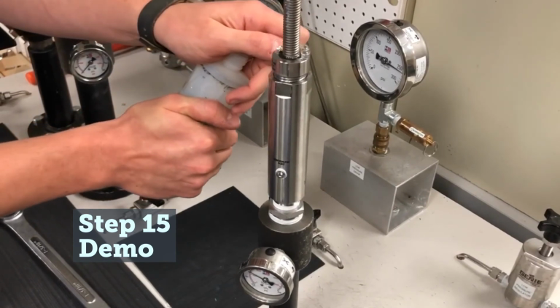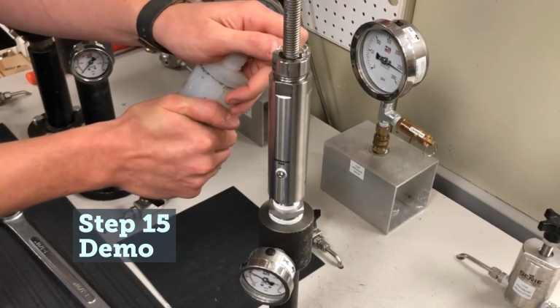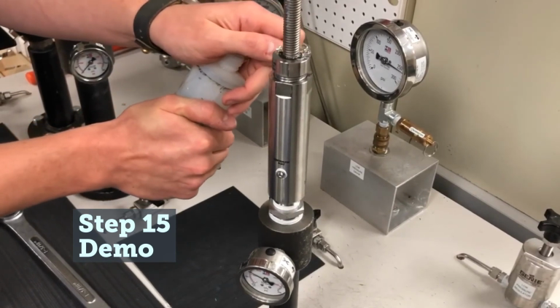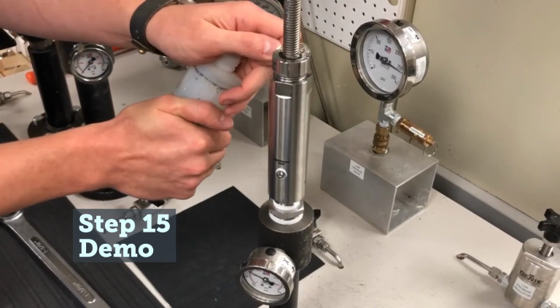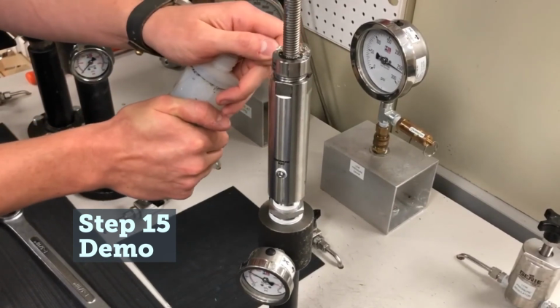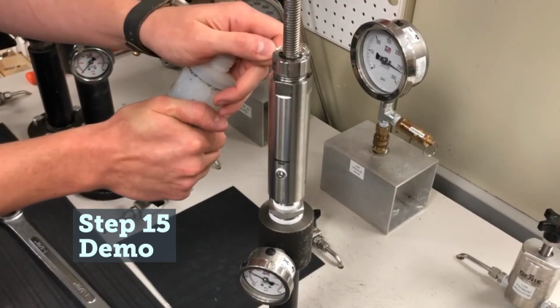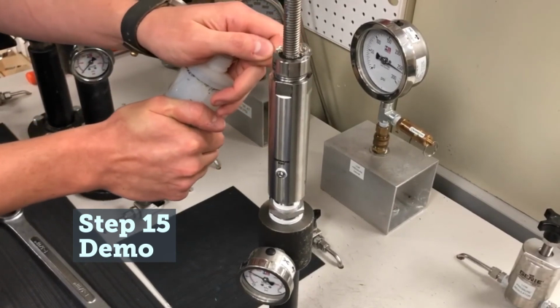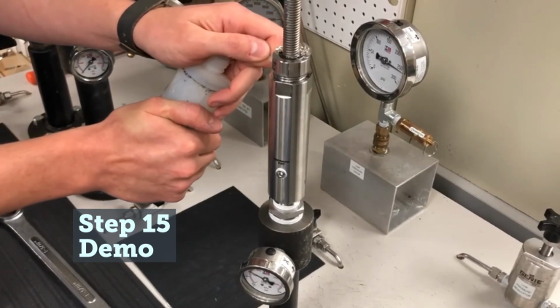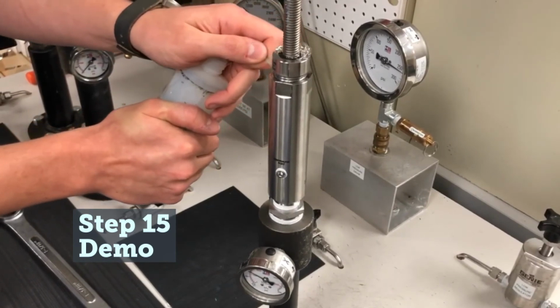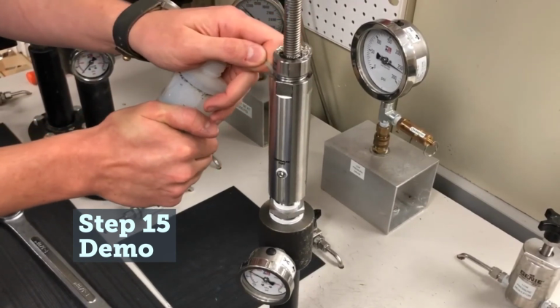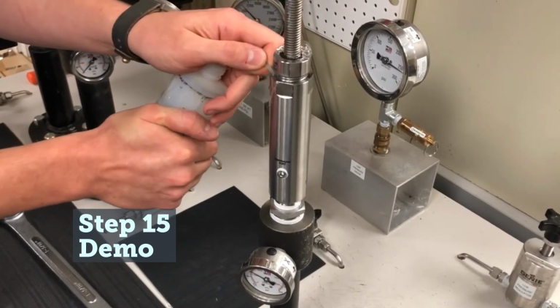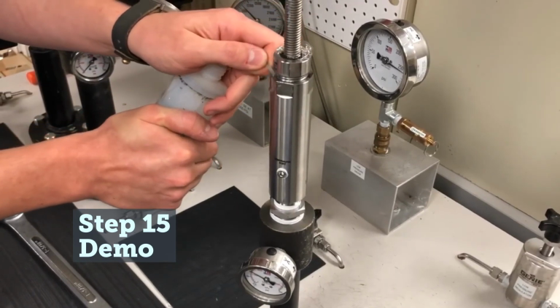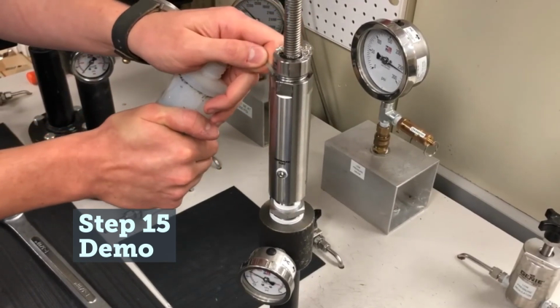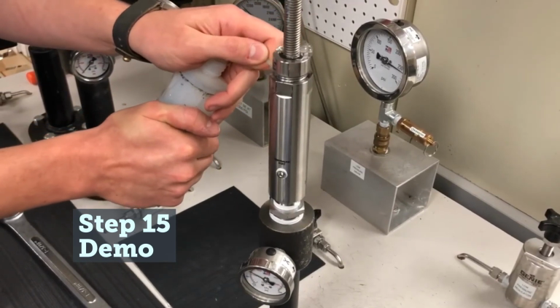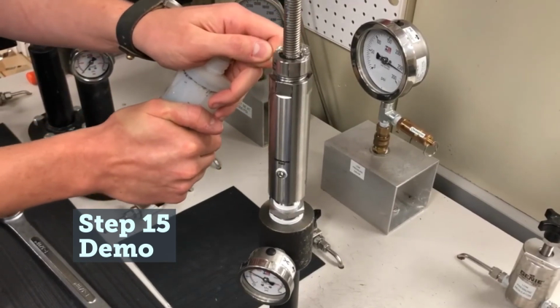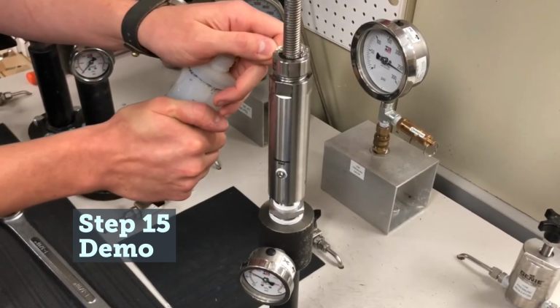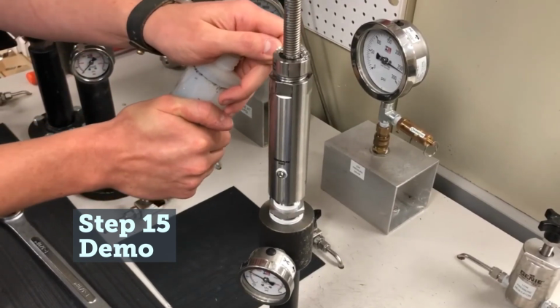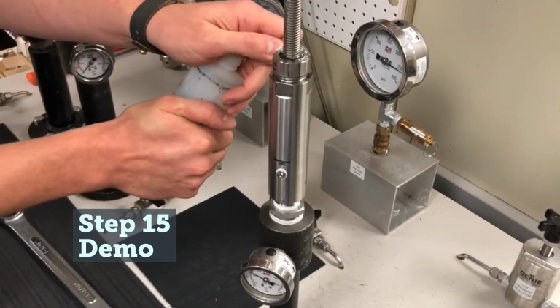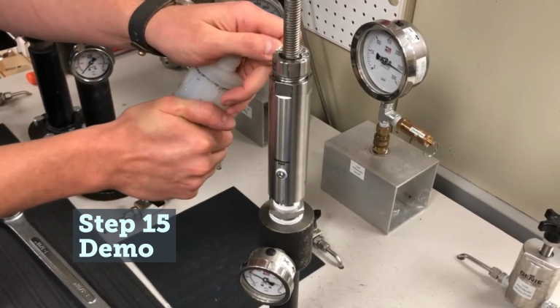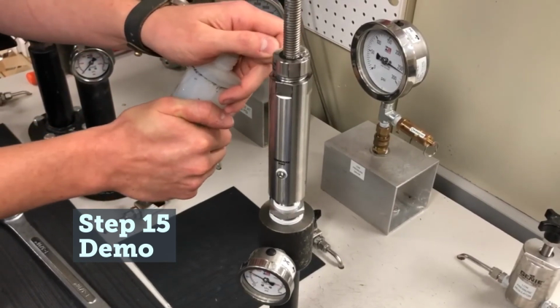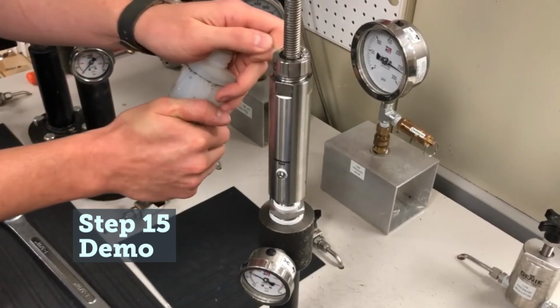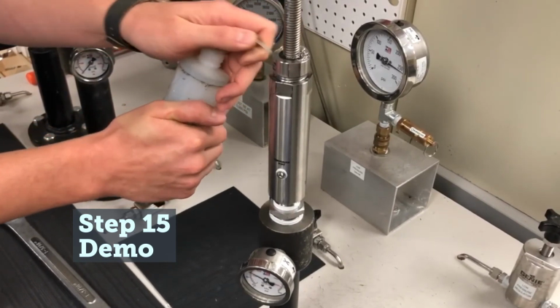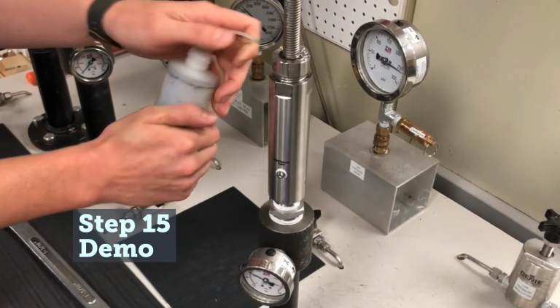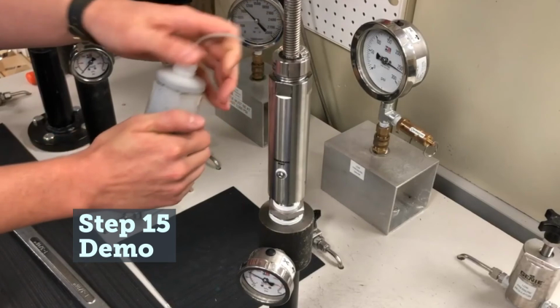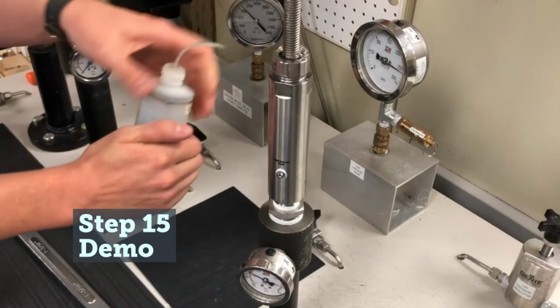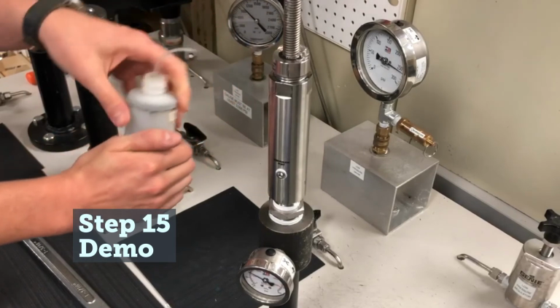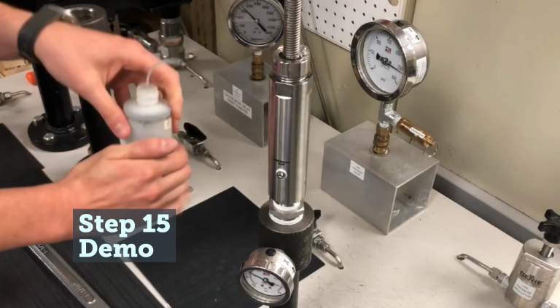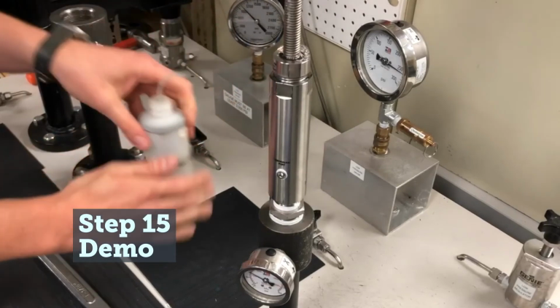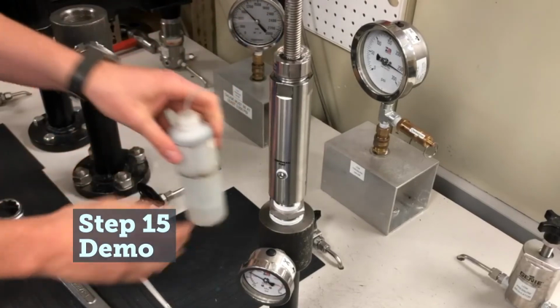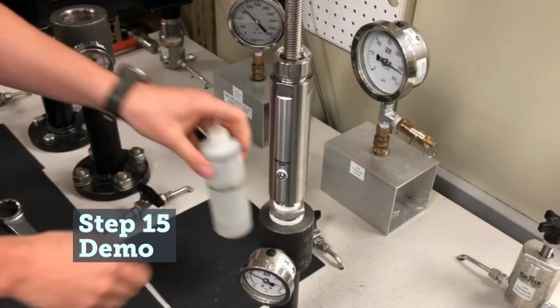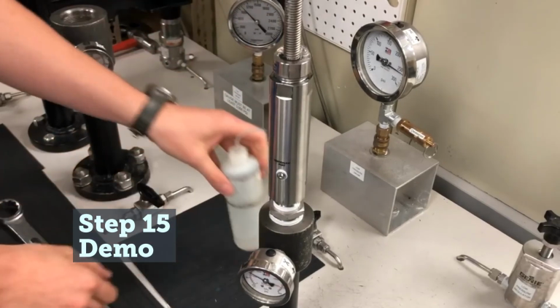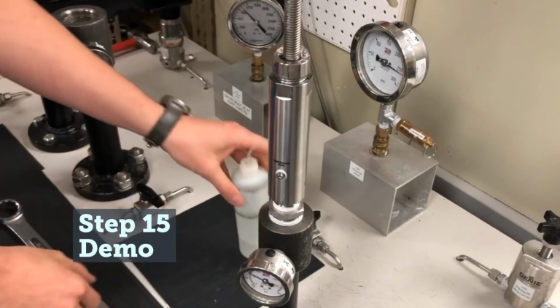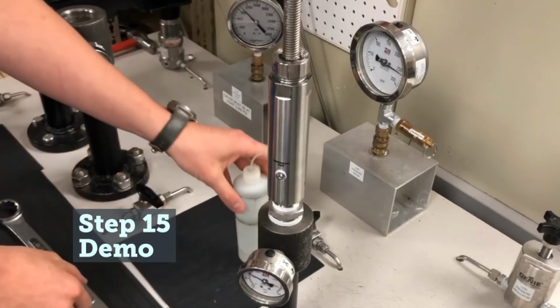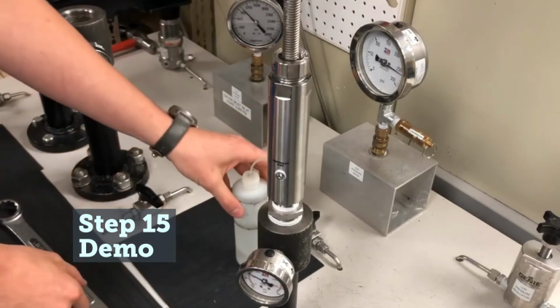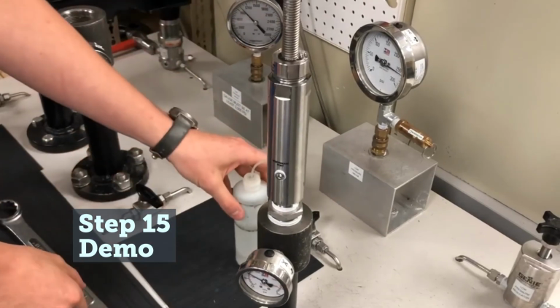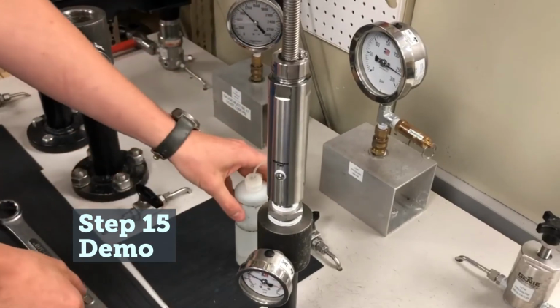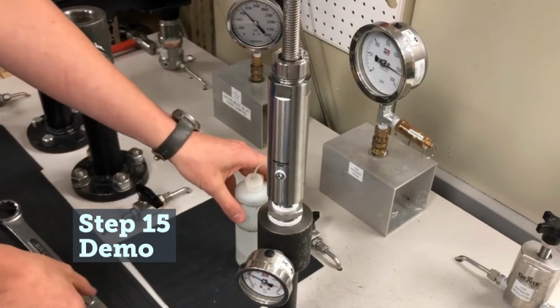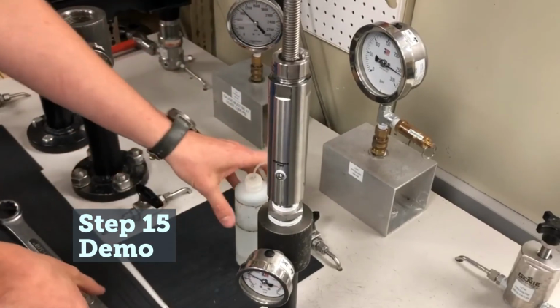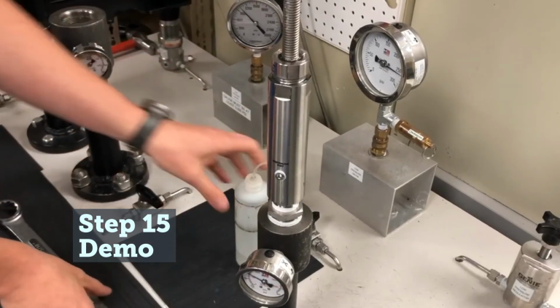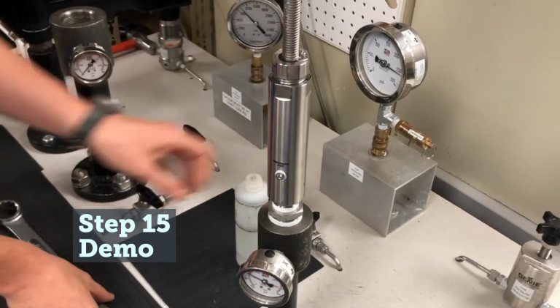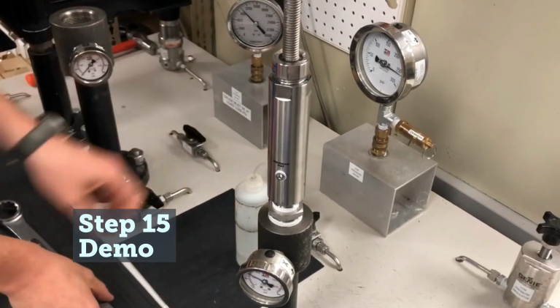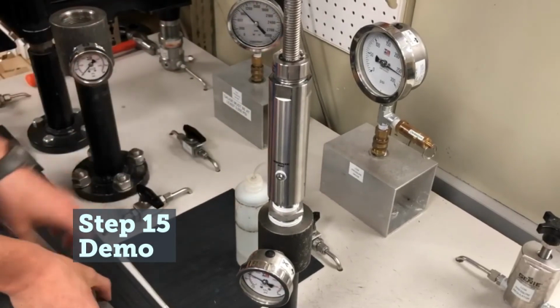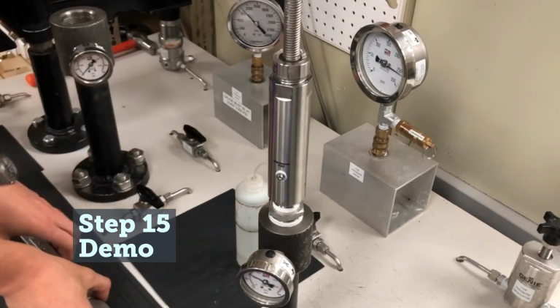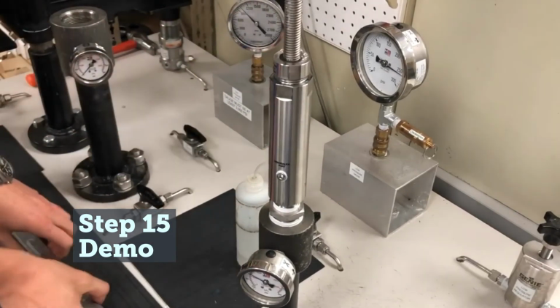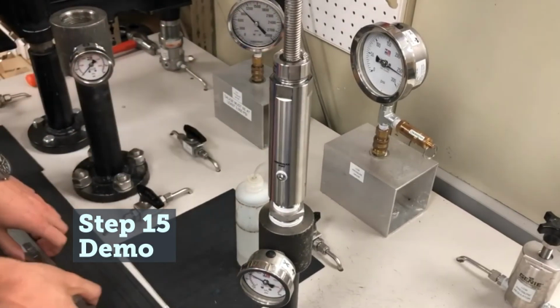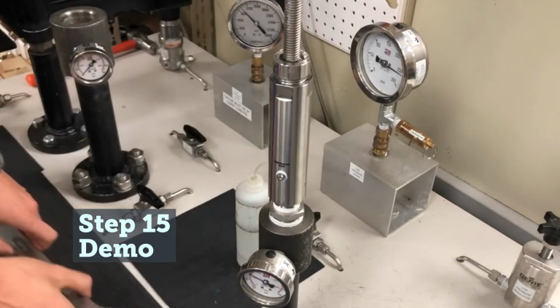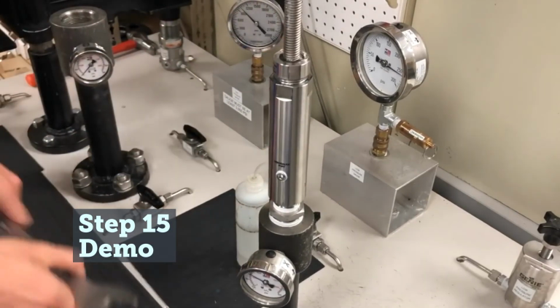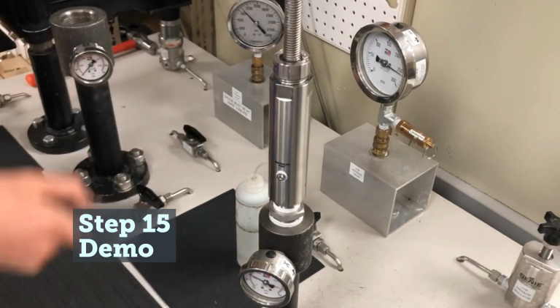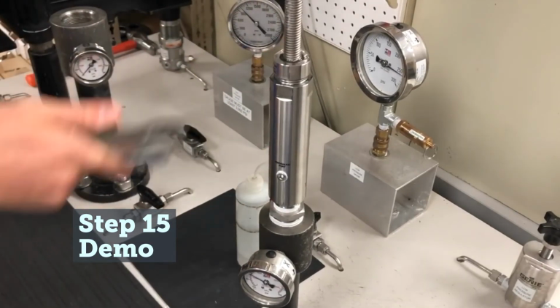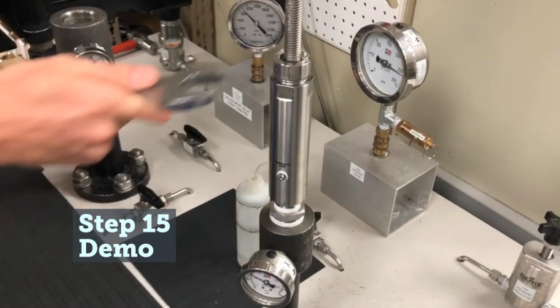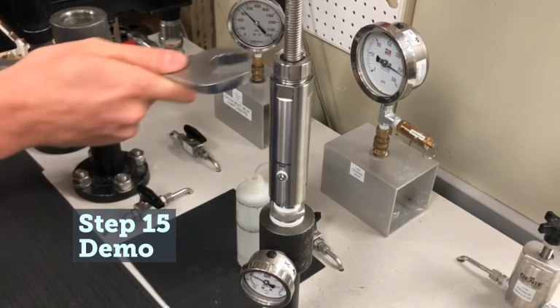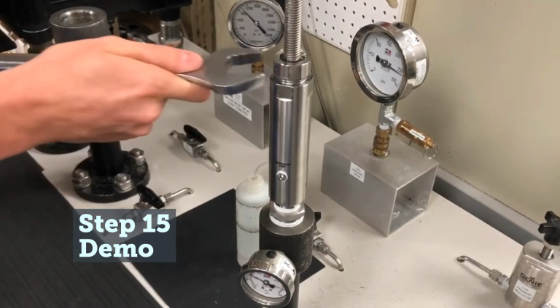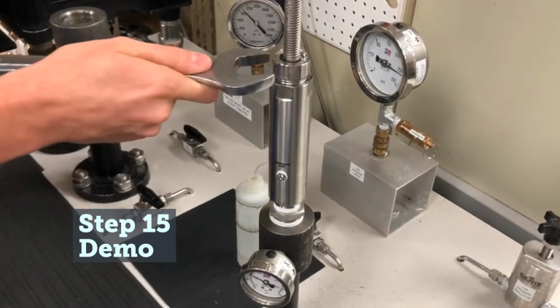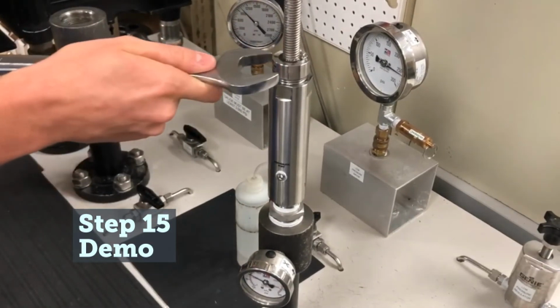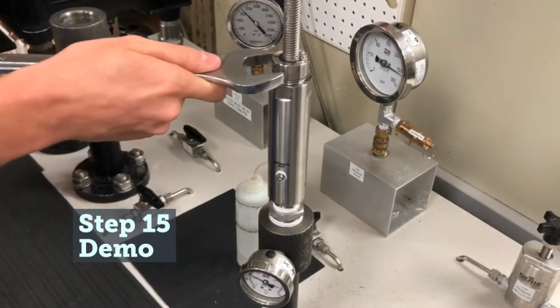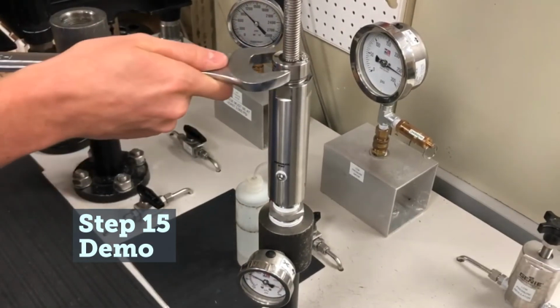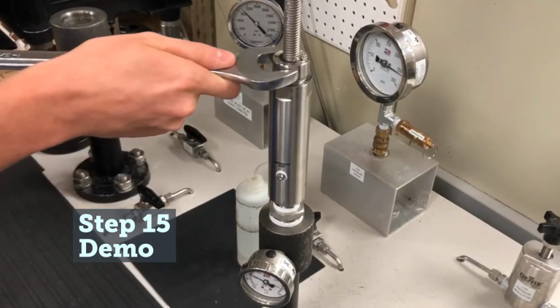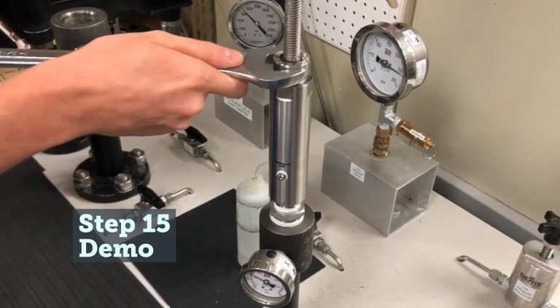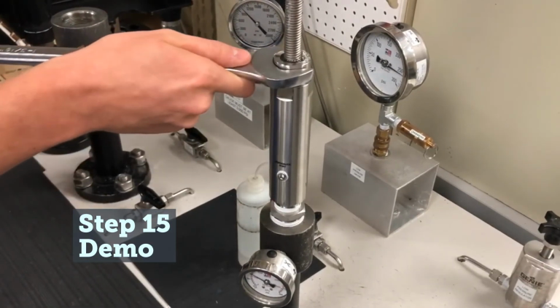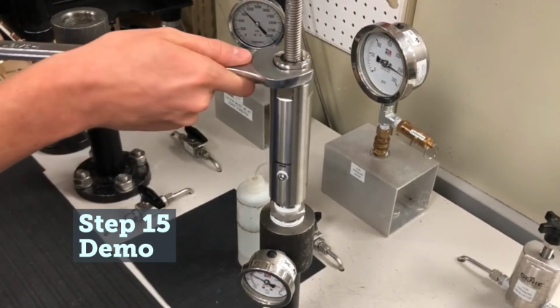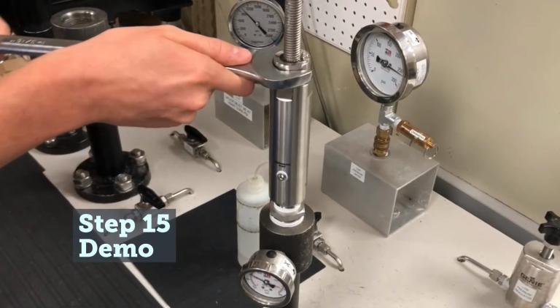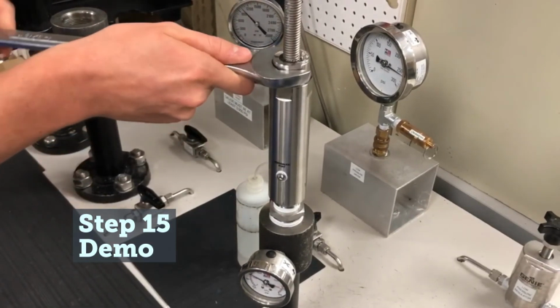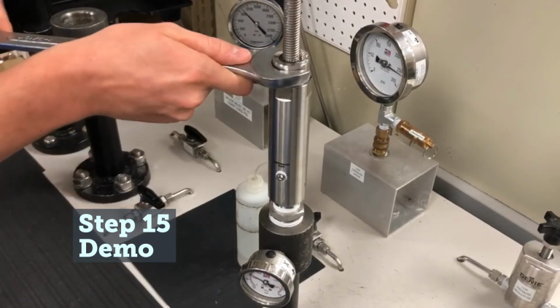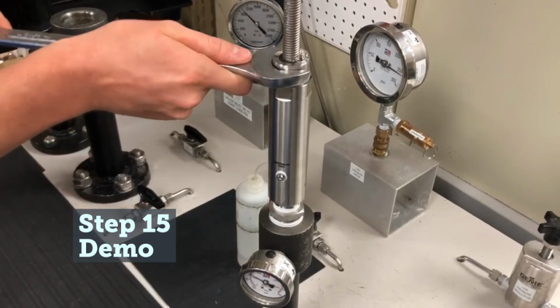If leaks are present, use the one and three-sixteenths inch wrench to tighten the packing gland nut until the leak subsides.